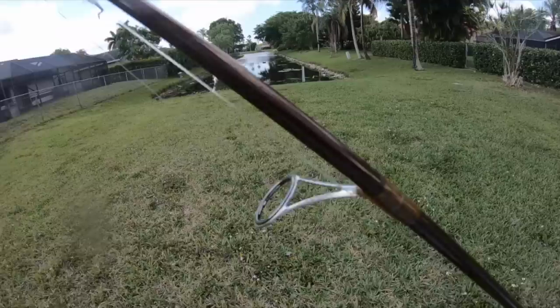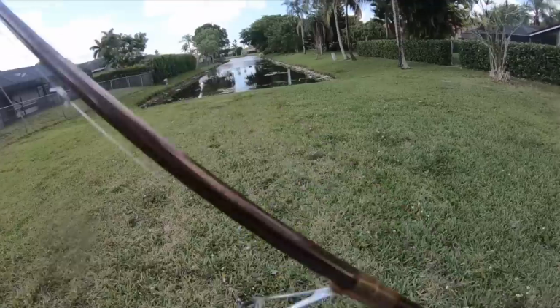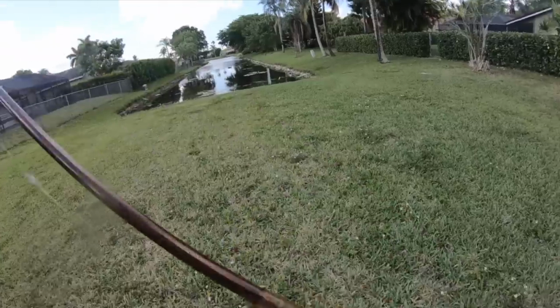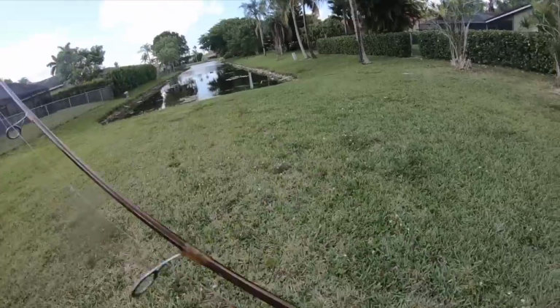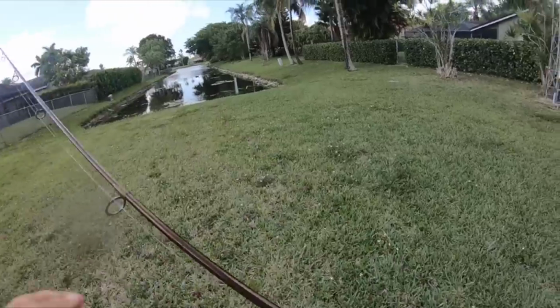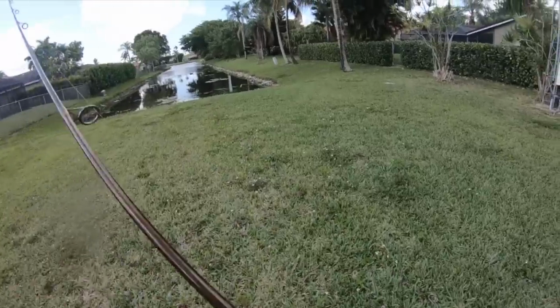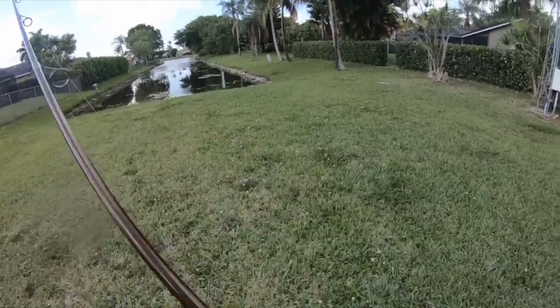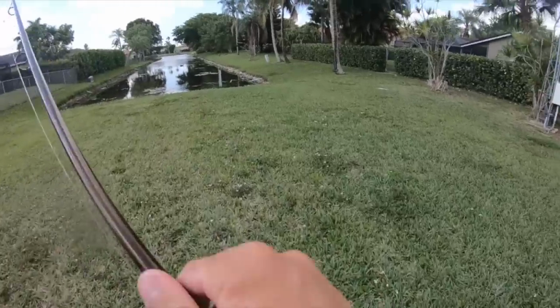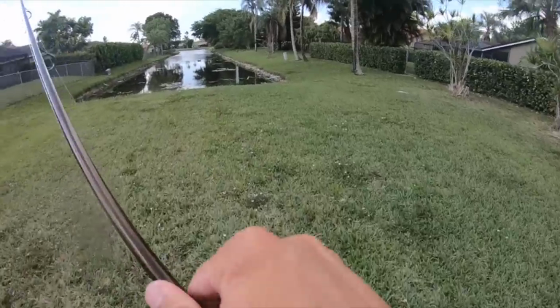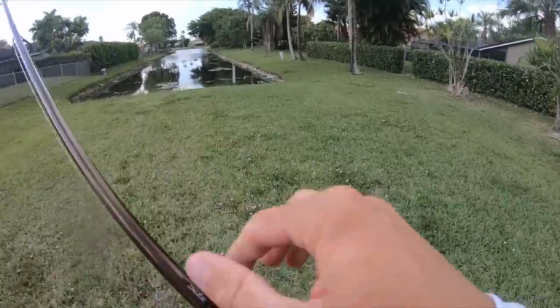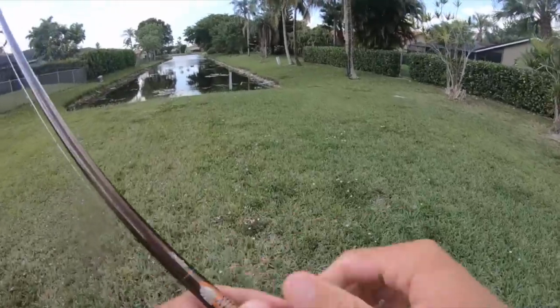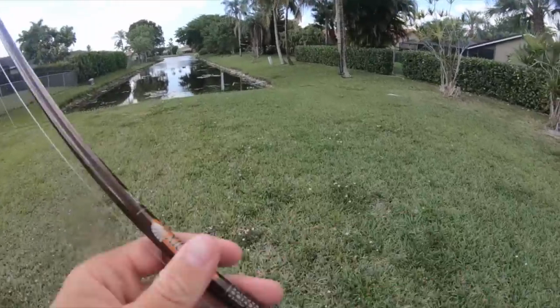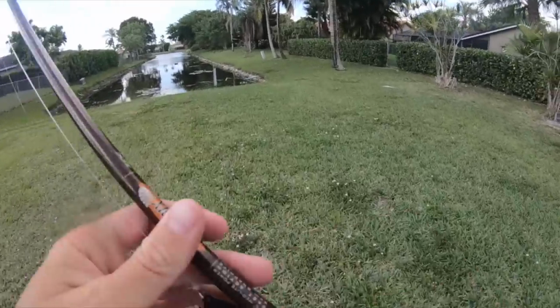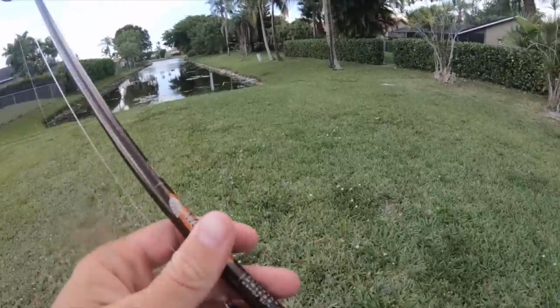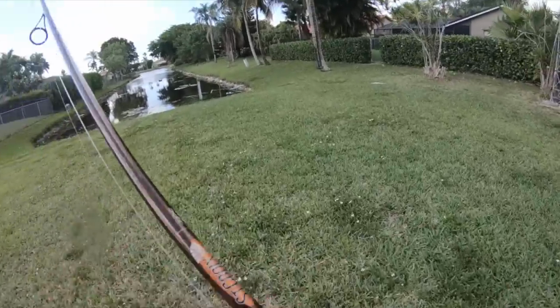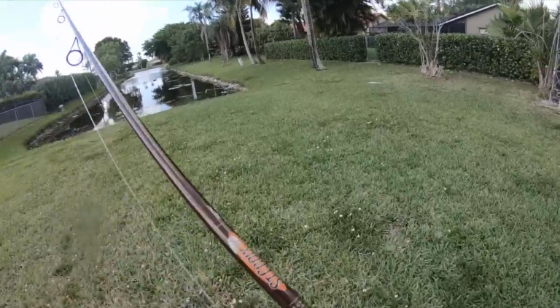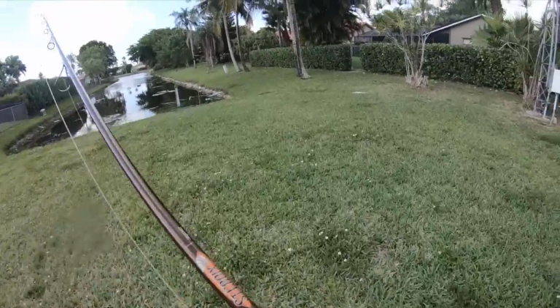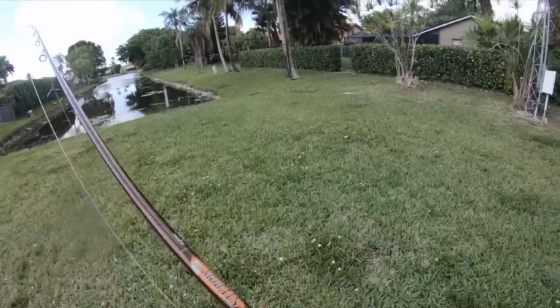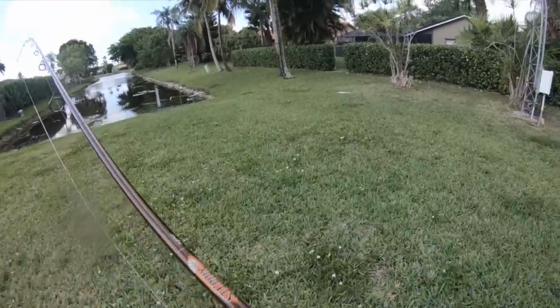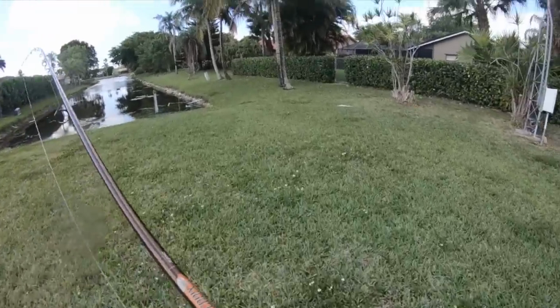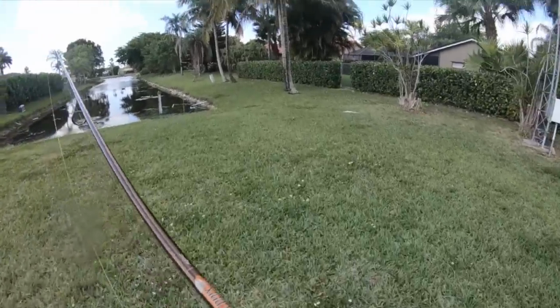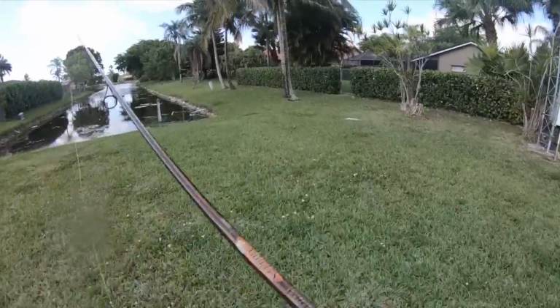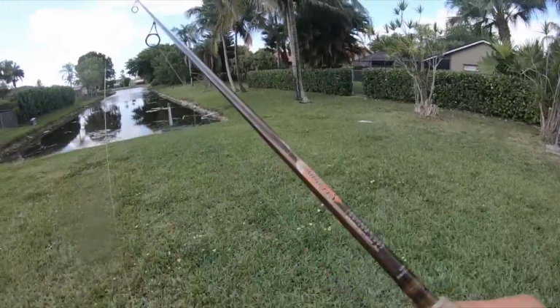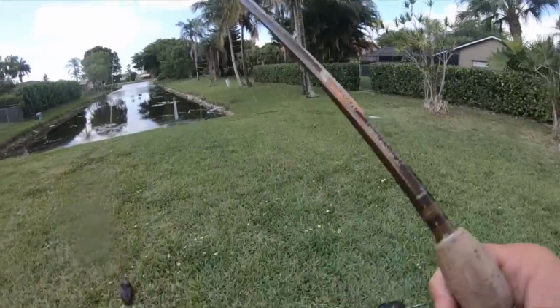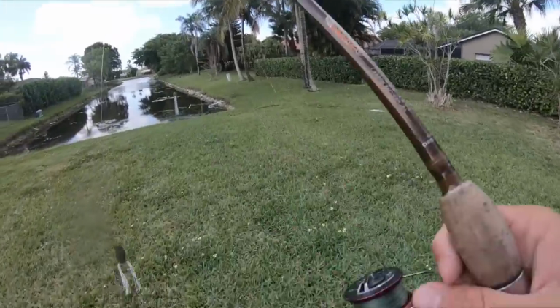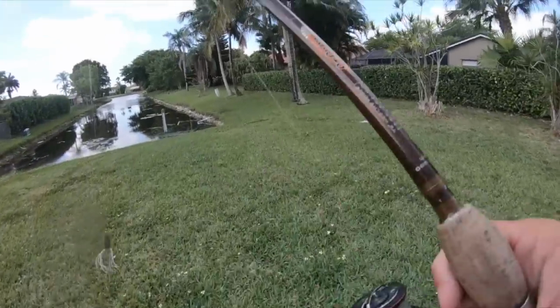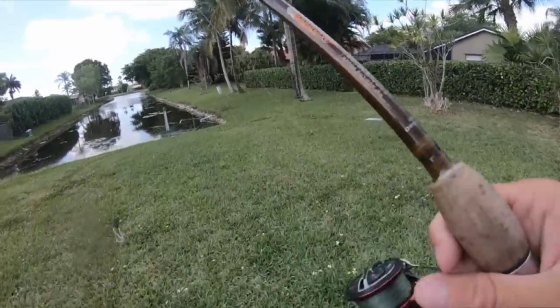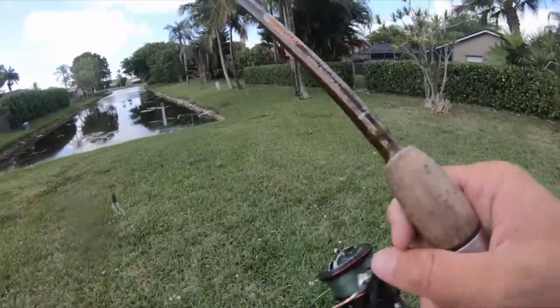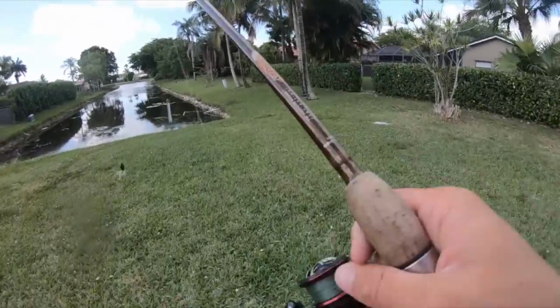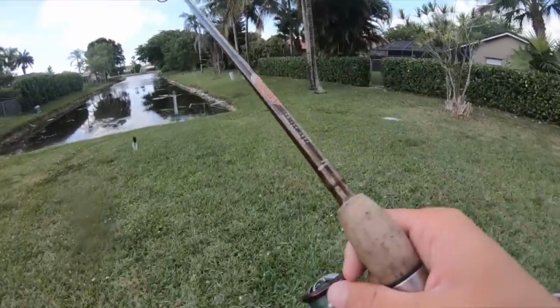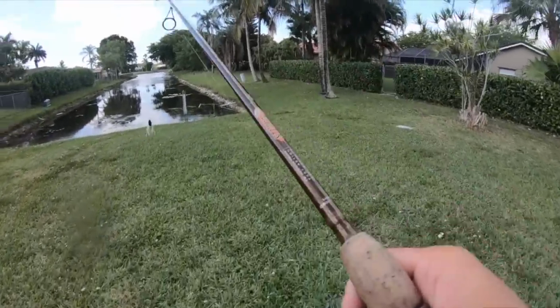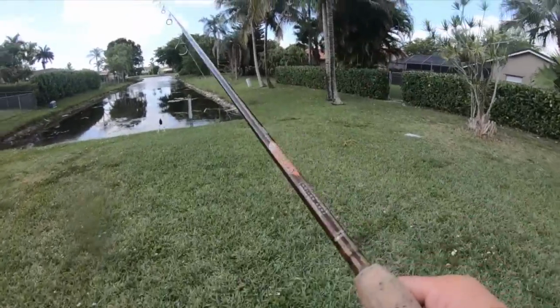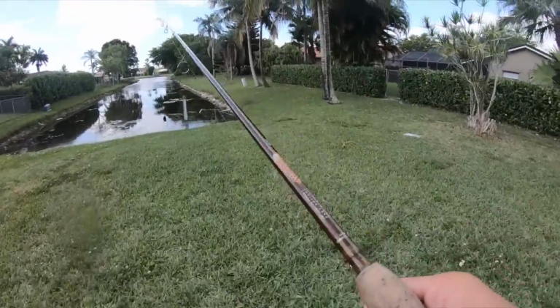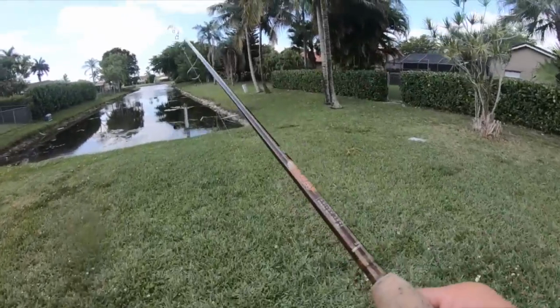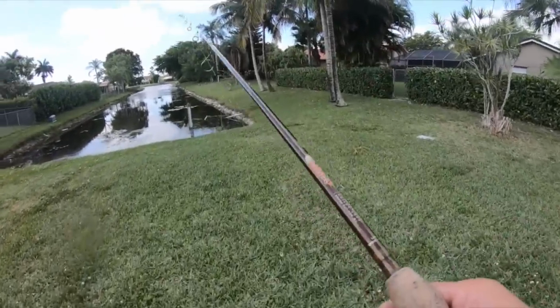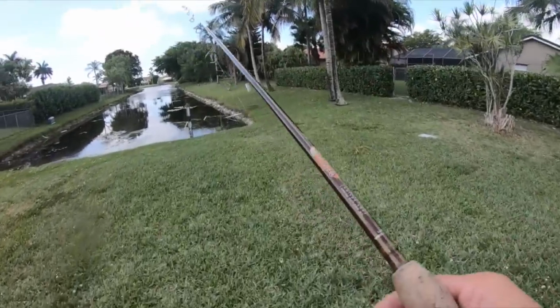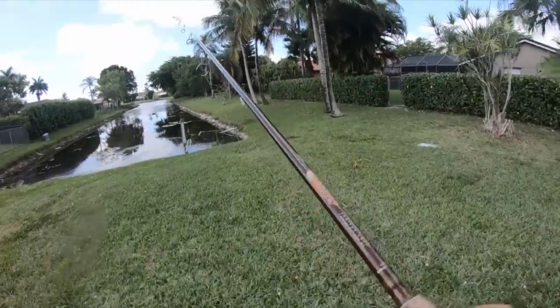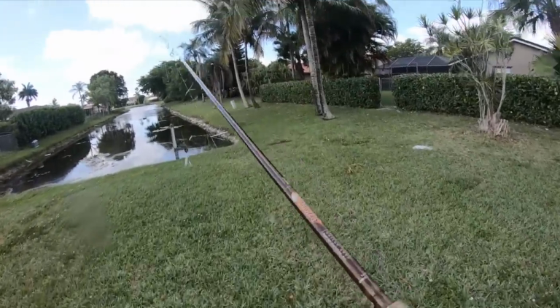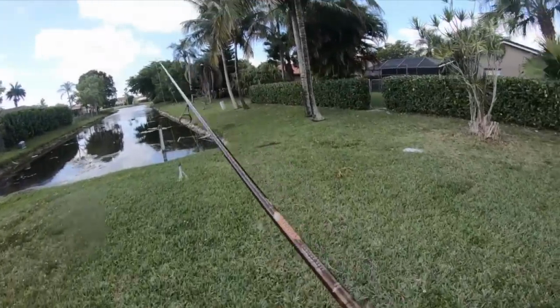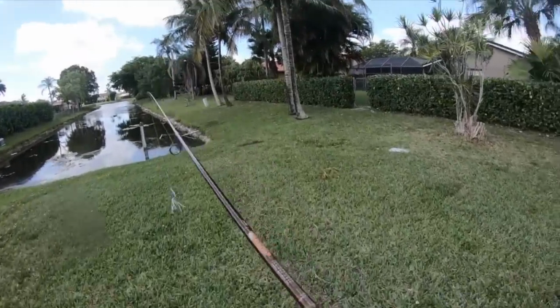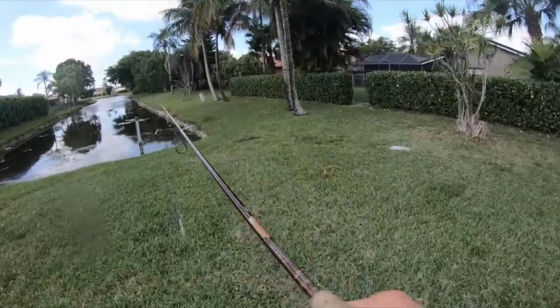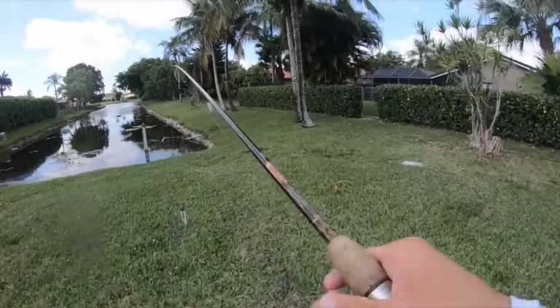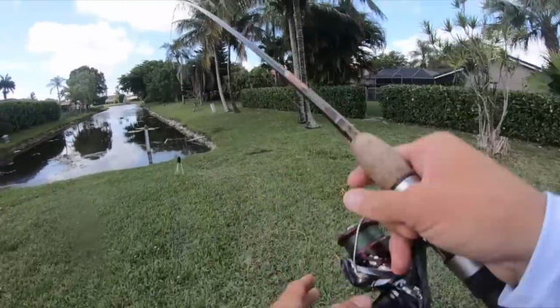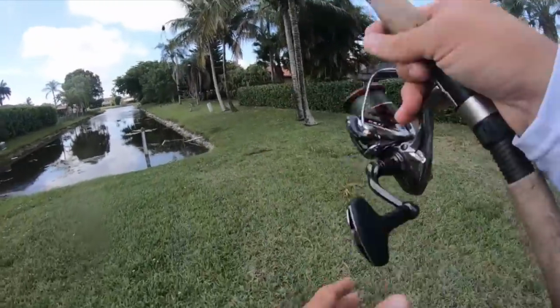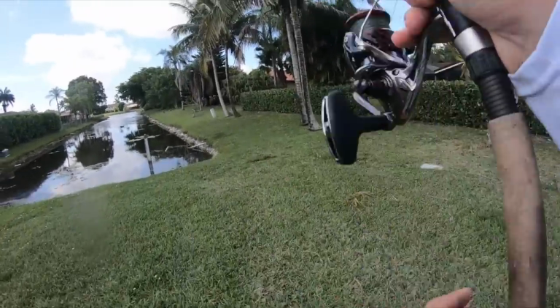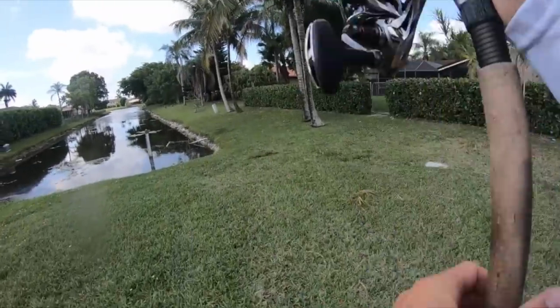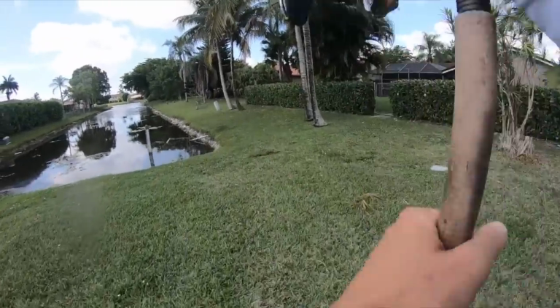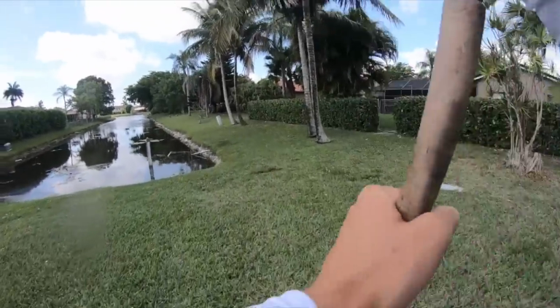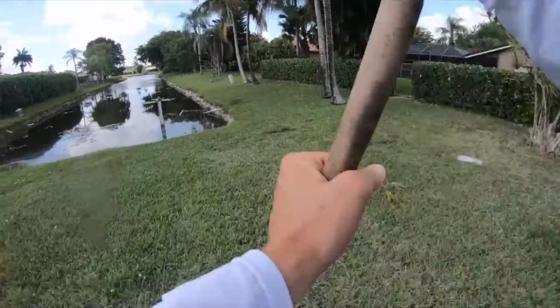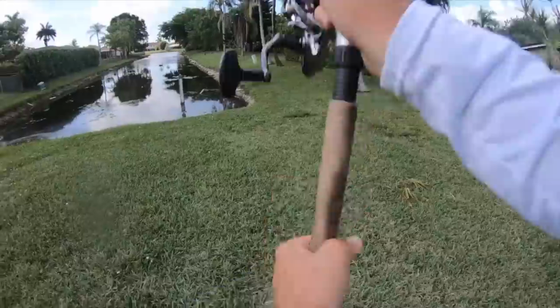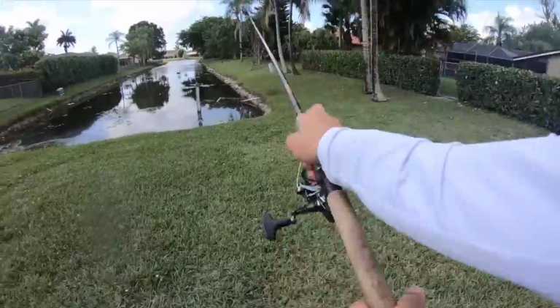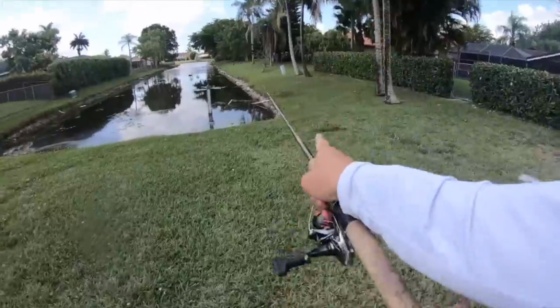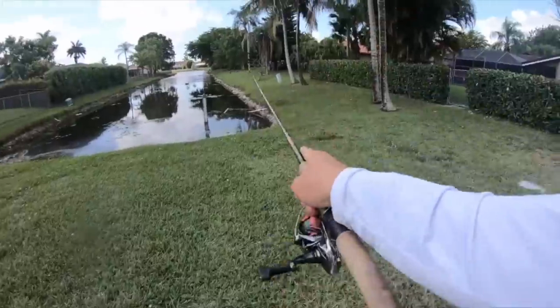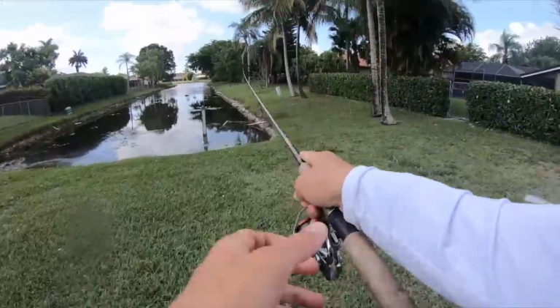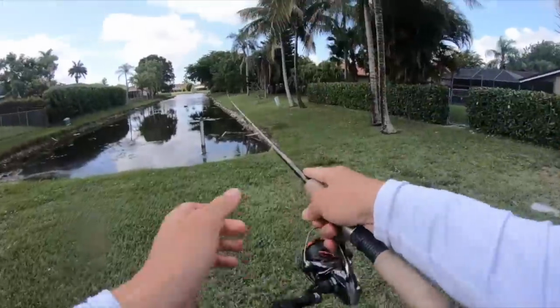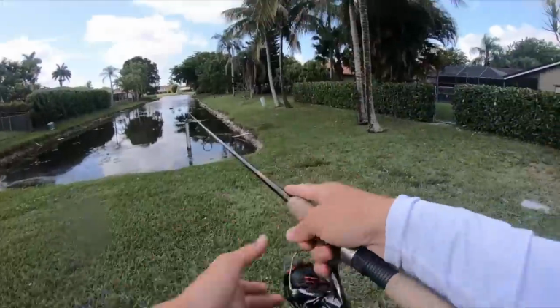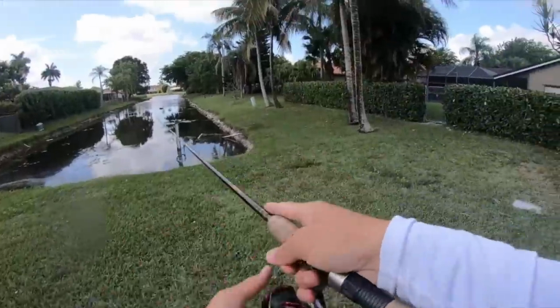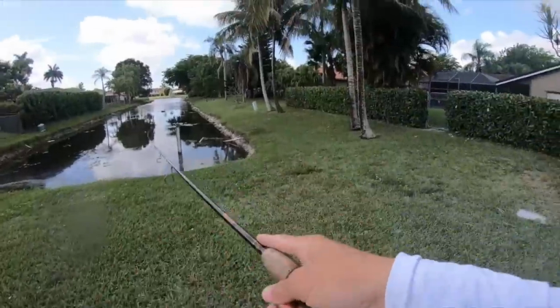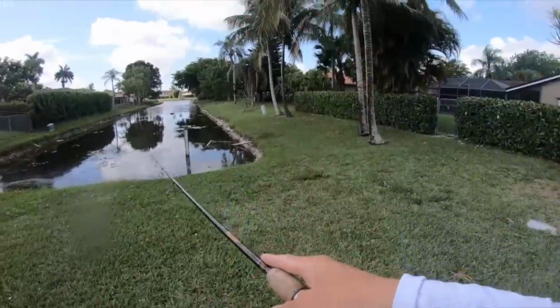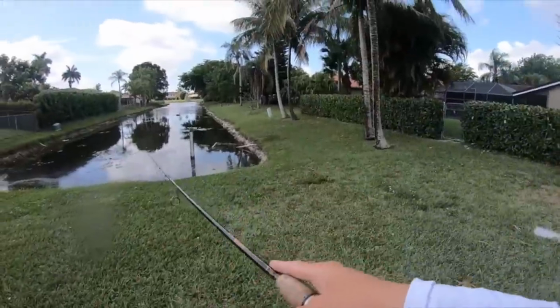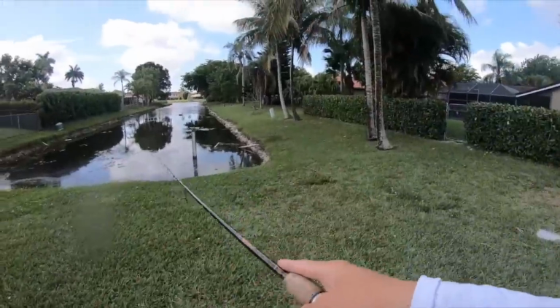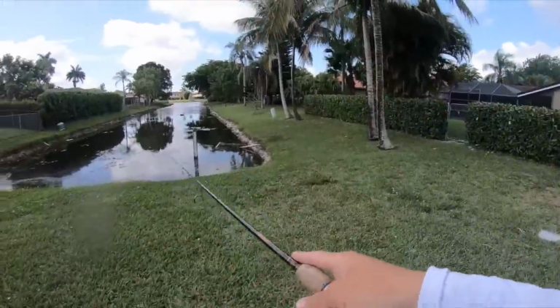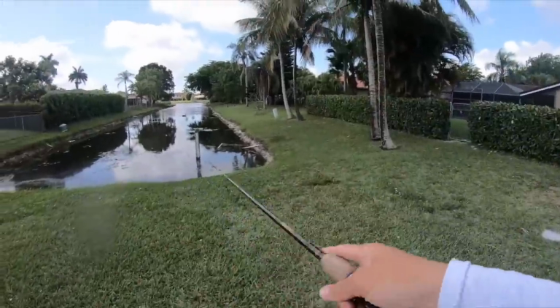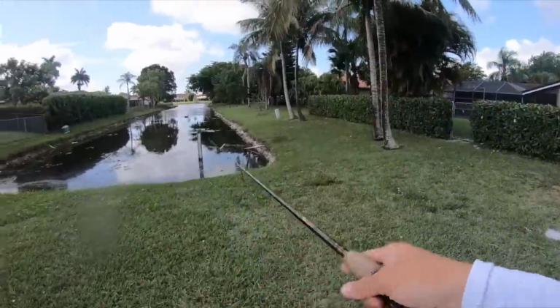Alright guys, so we're at a brand new spot. I've never fished this before — I just saw it on Google Maps and I thought it looked pretty good, so we're gonna go ahead and give this a try.